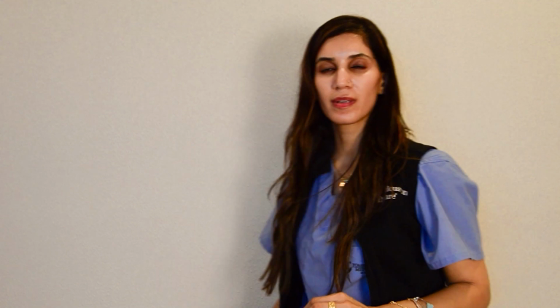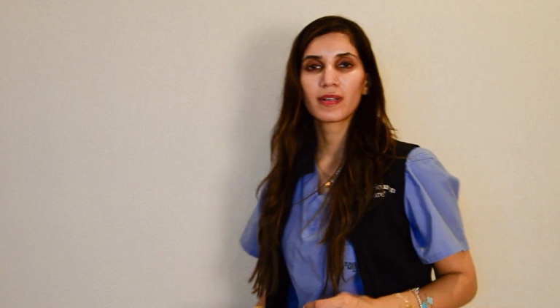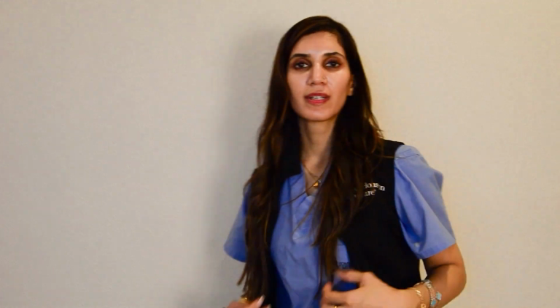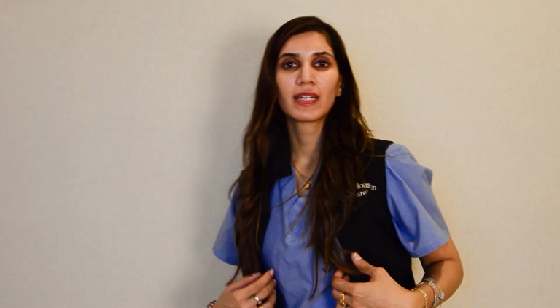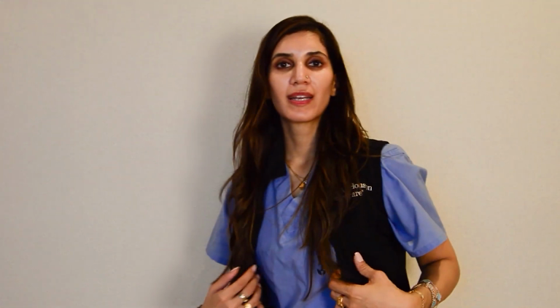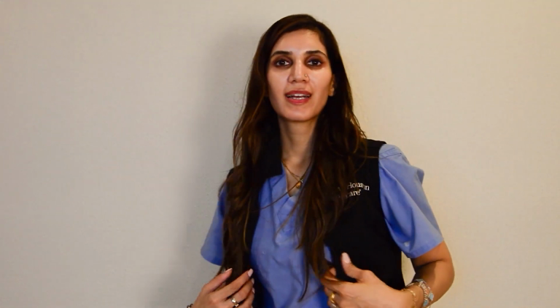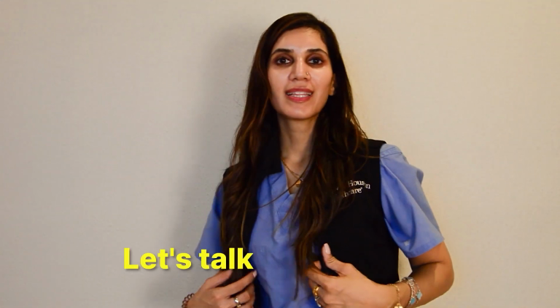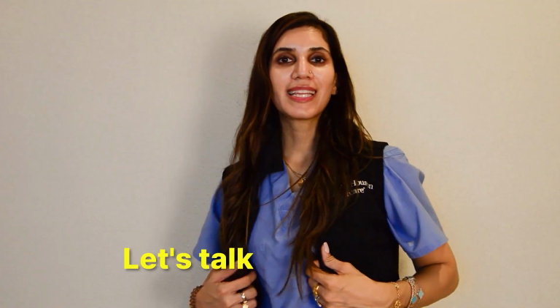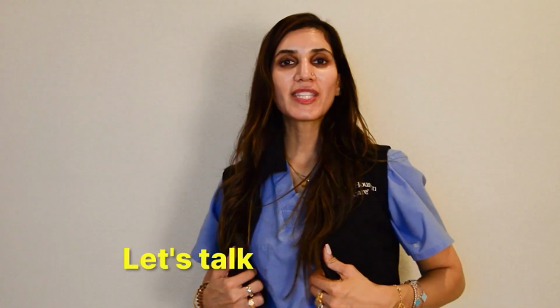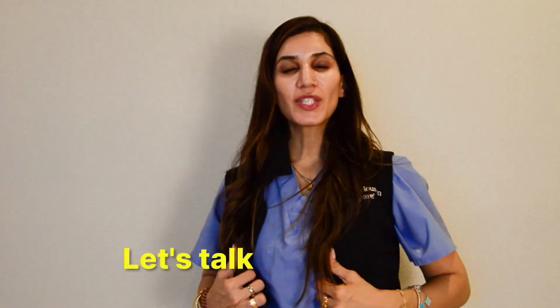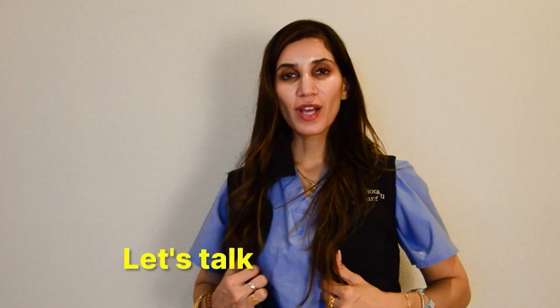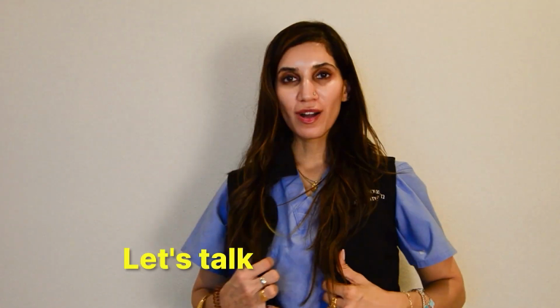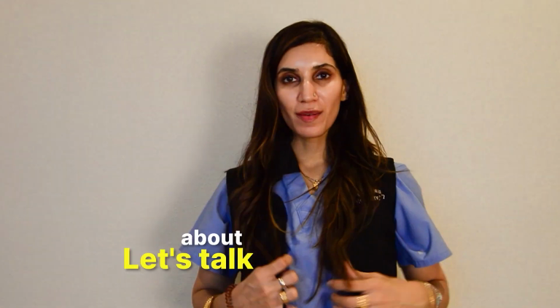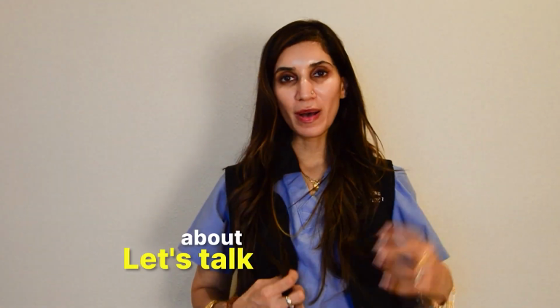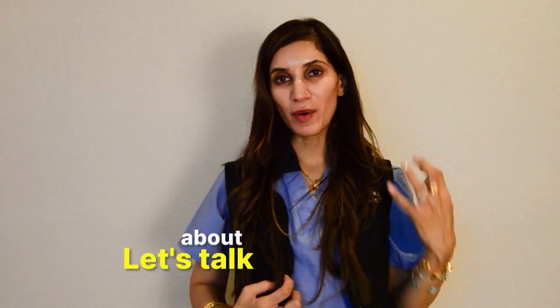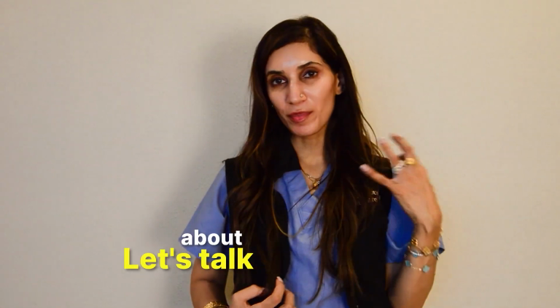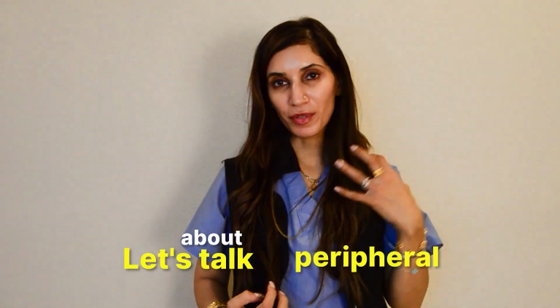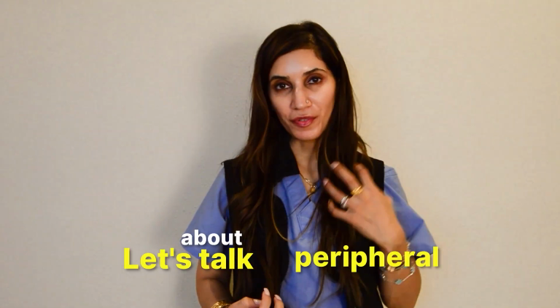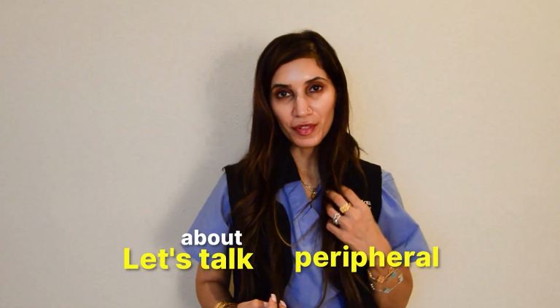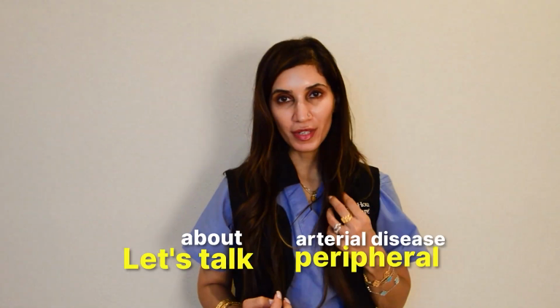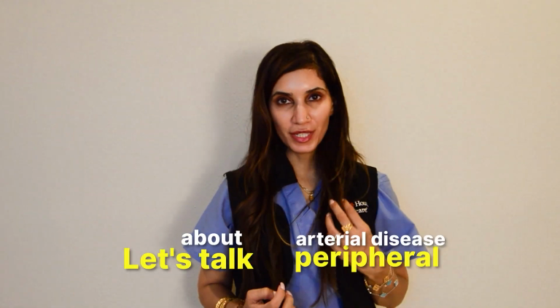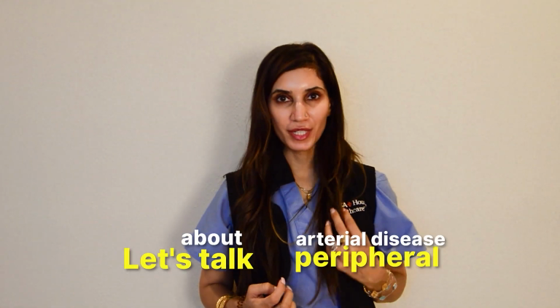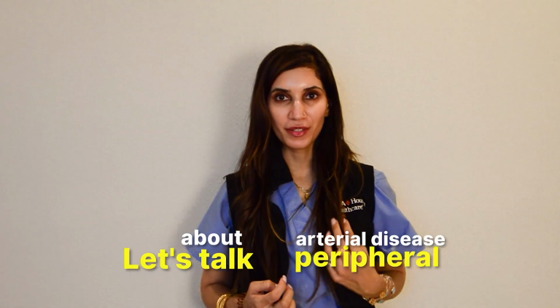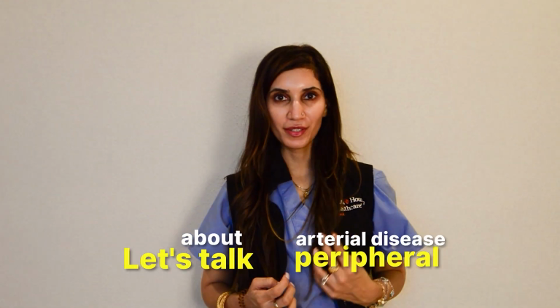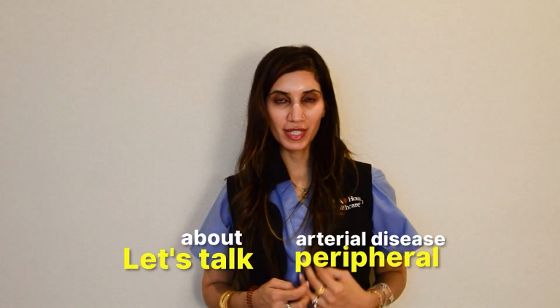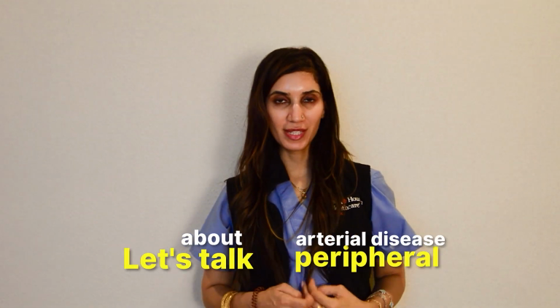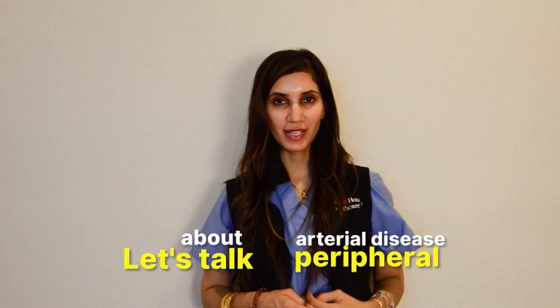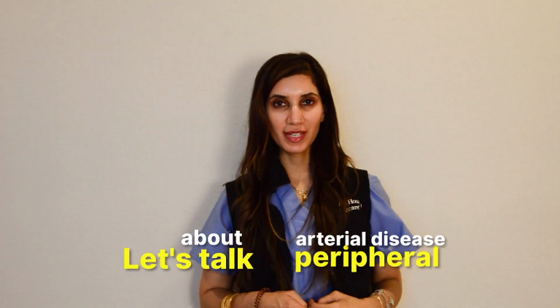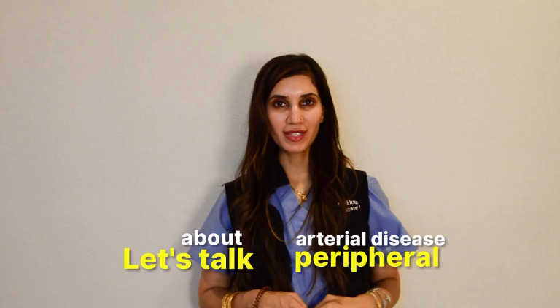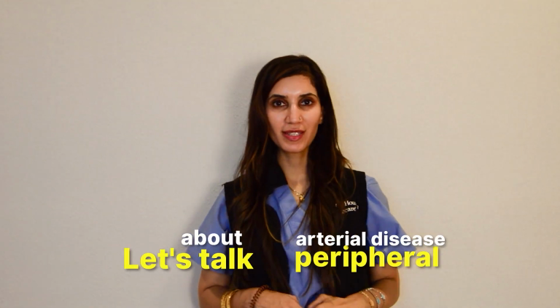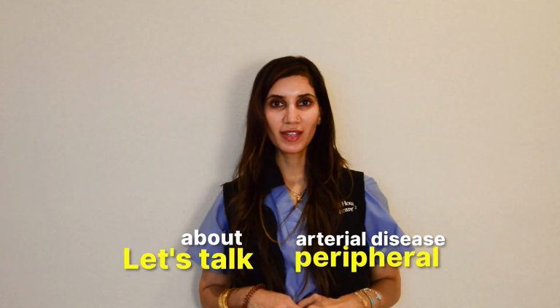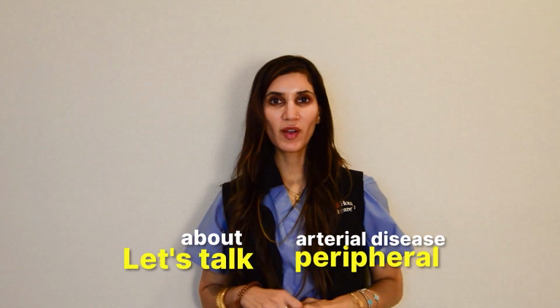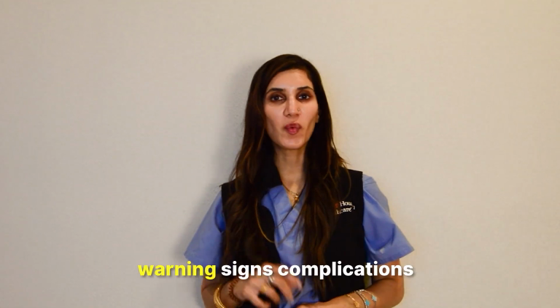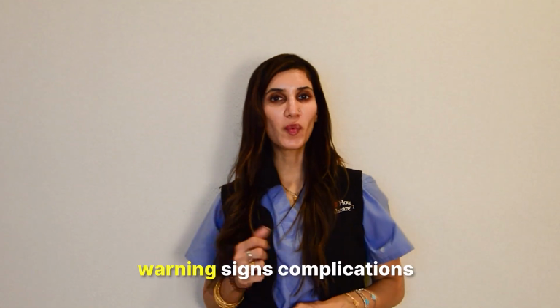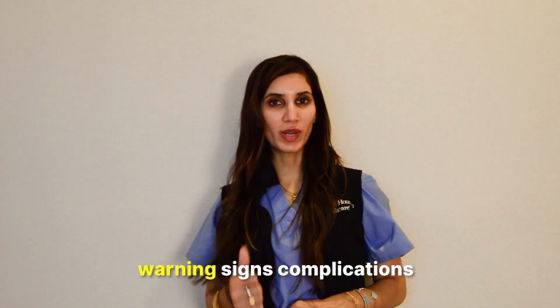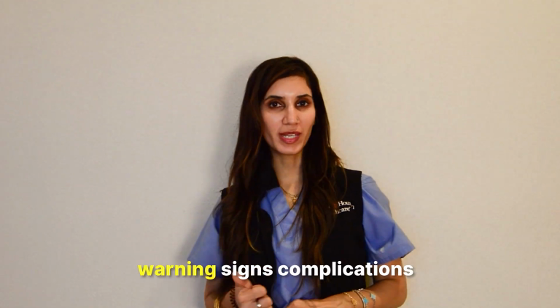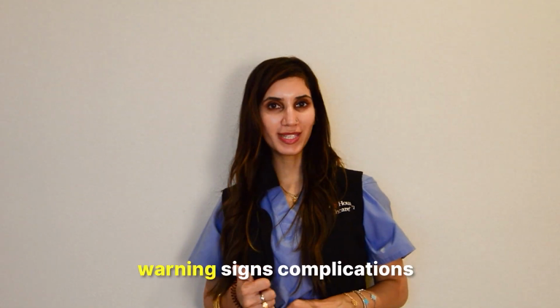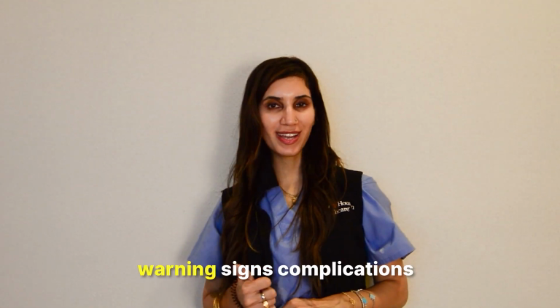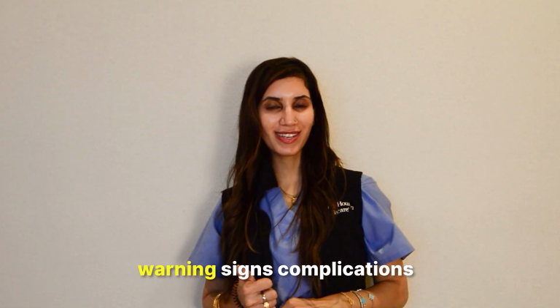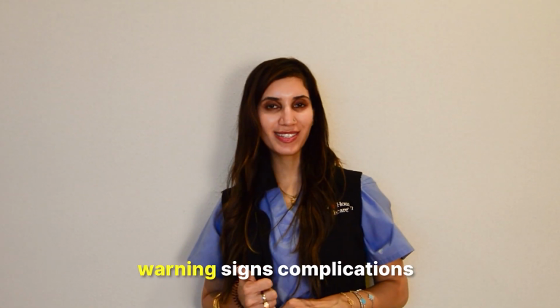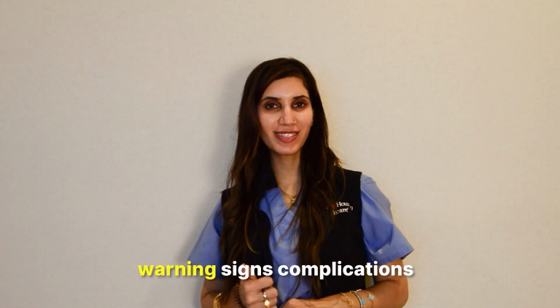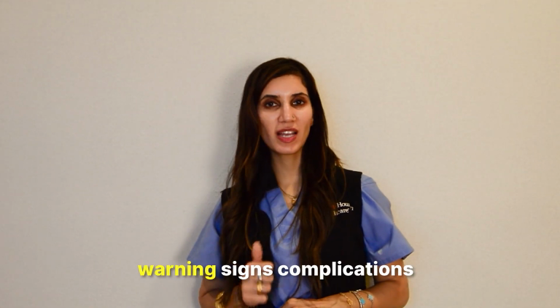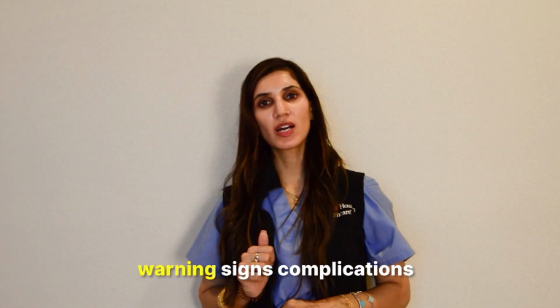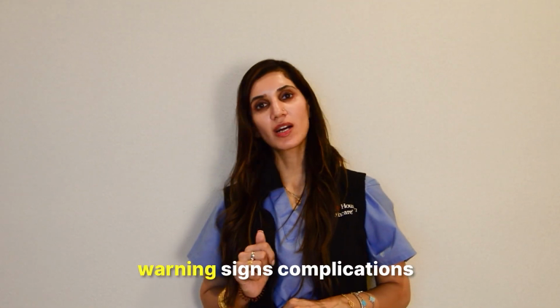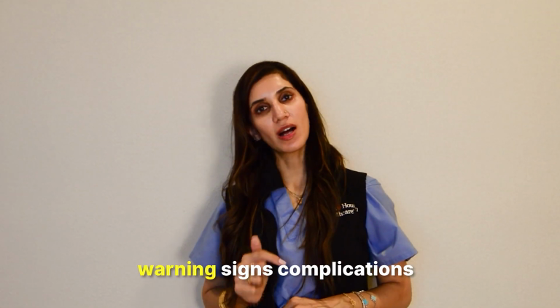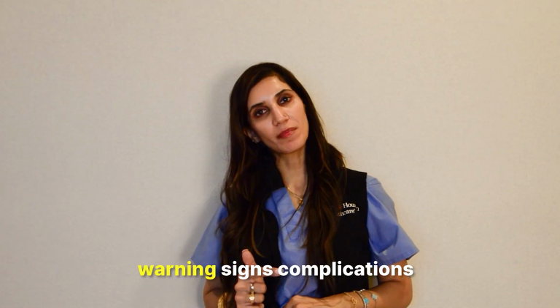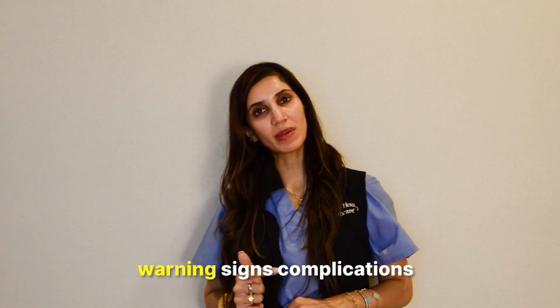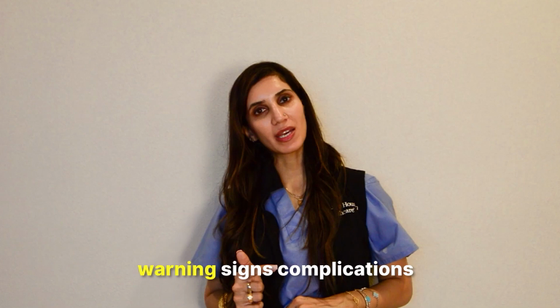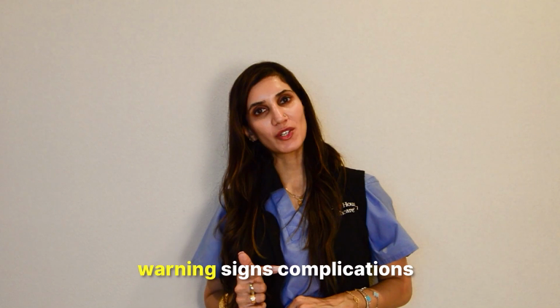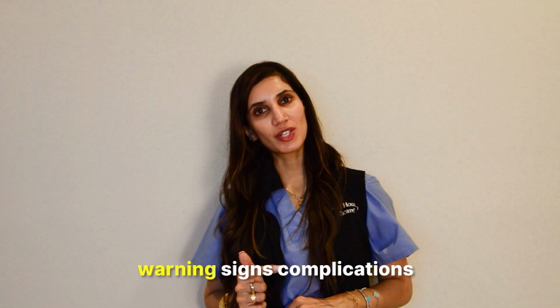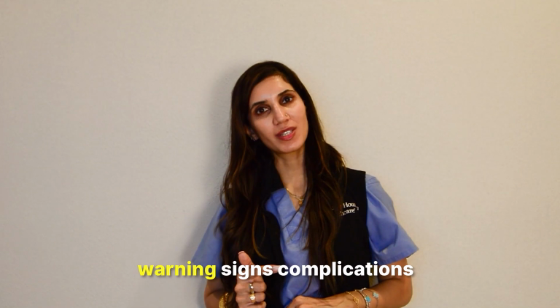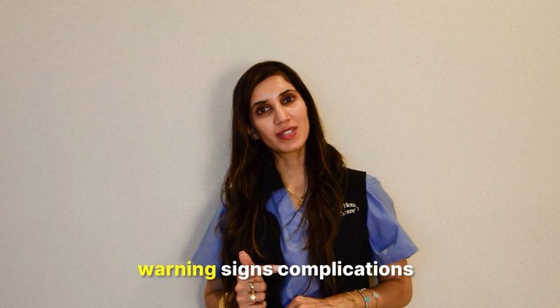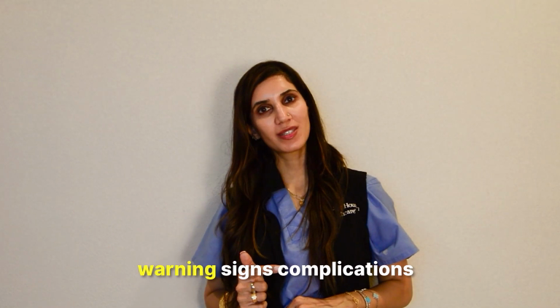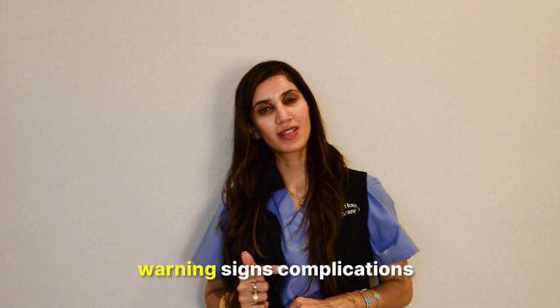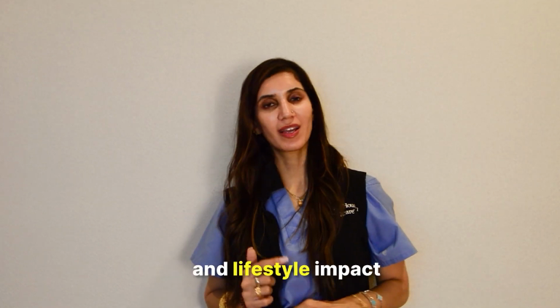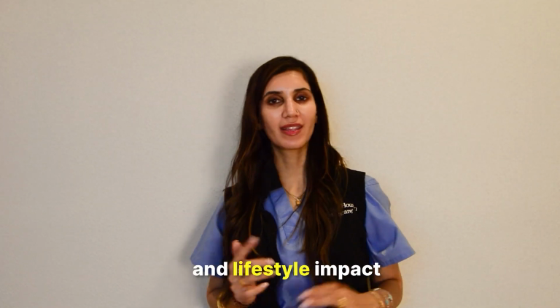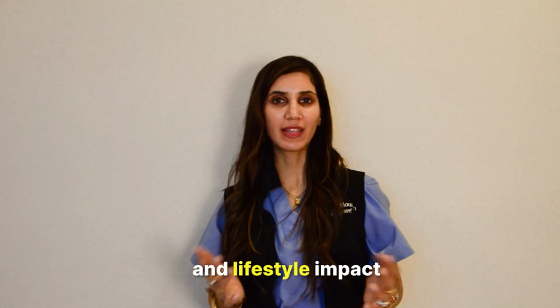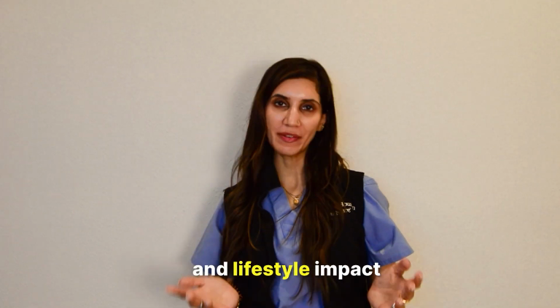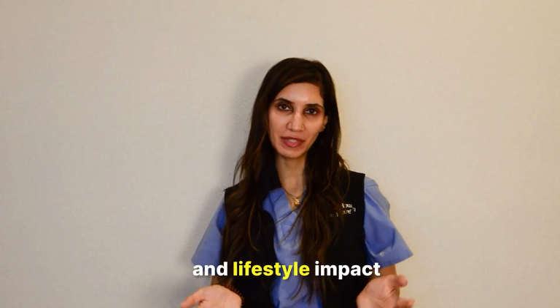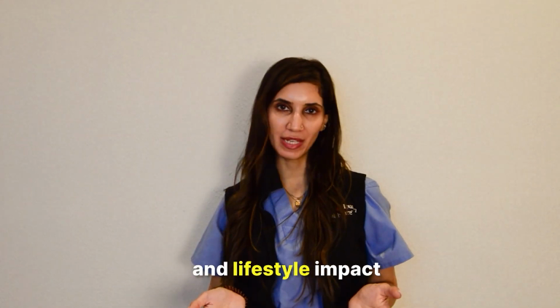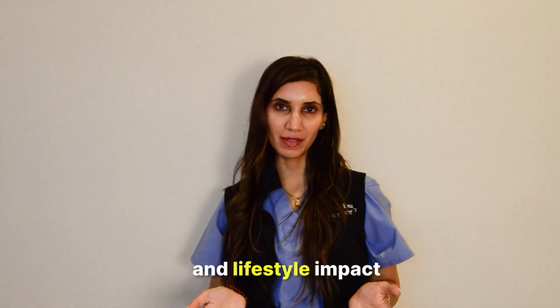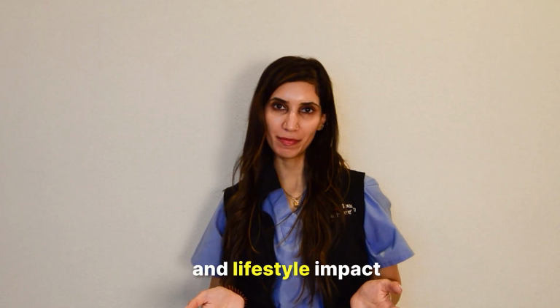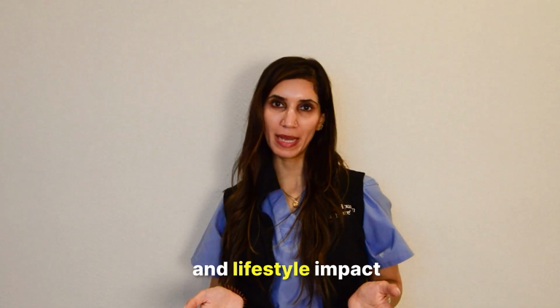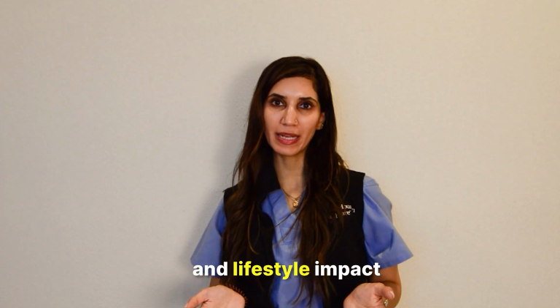Let's talk about peripheral arterial disease — warning signs, complications, and lifestyle impact.